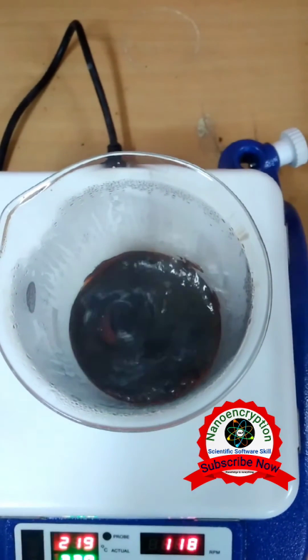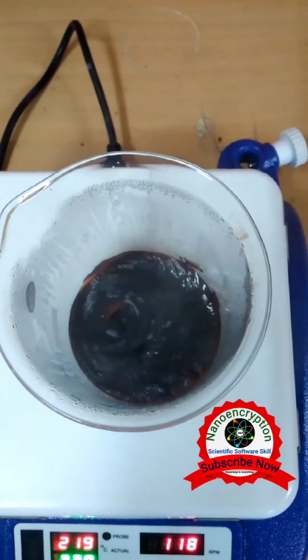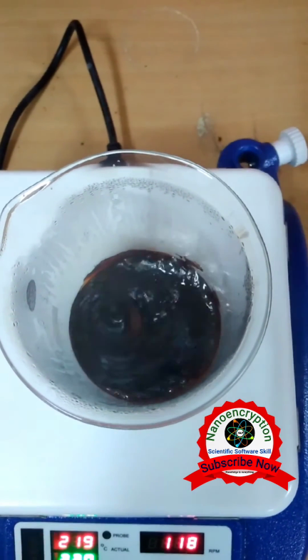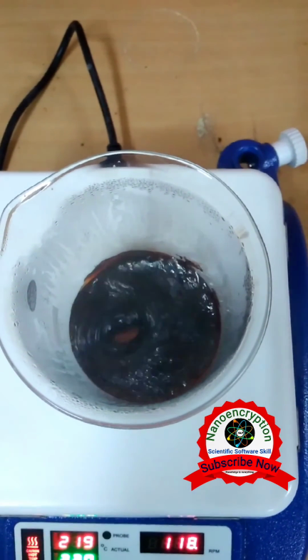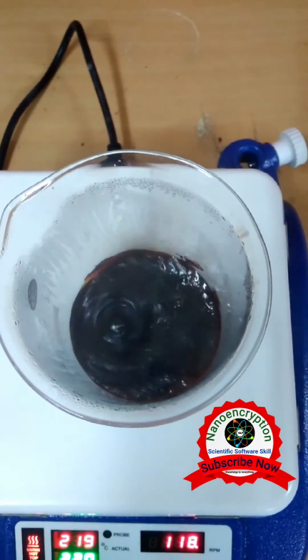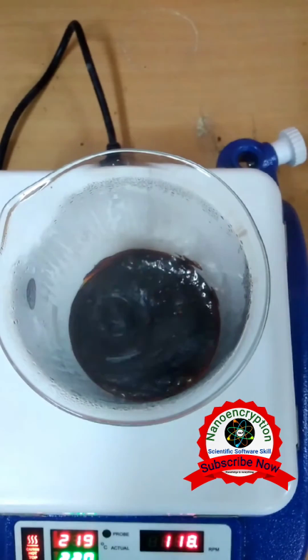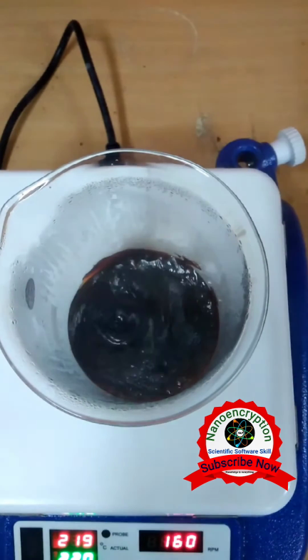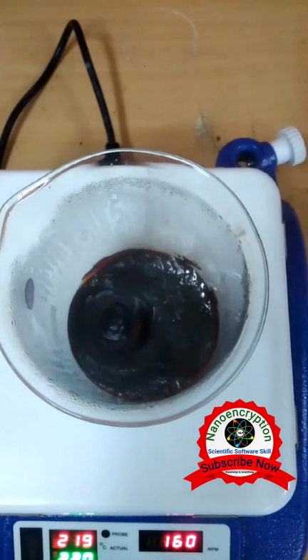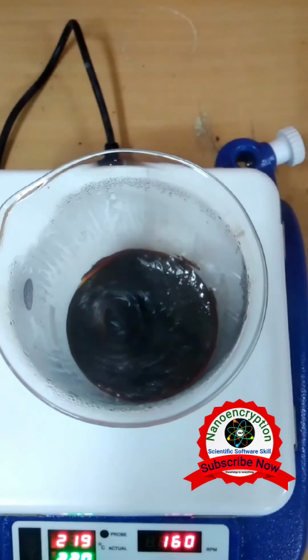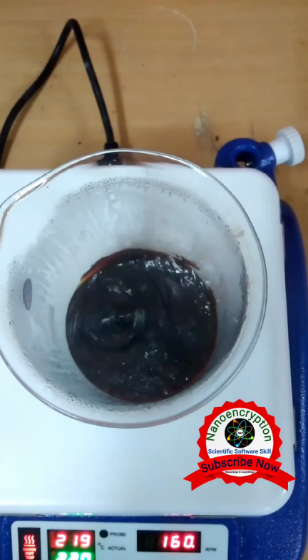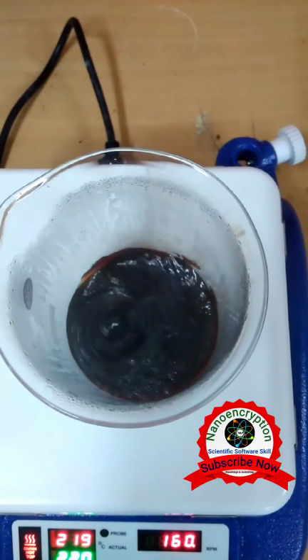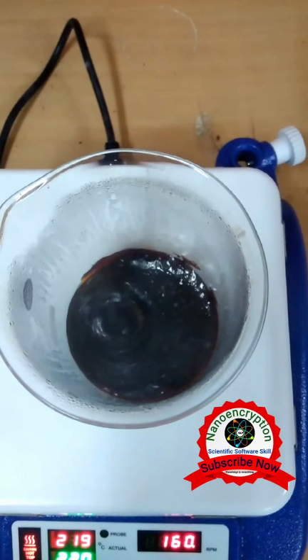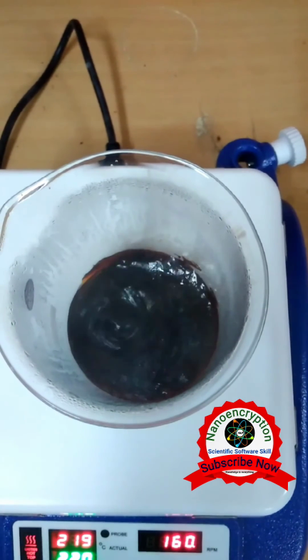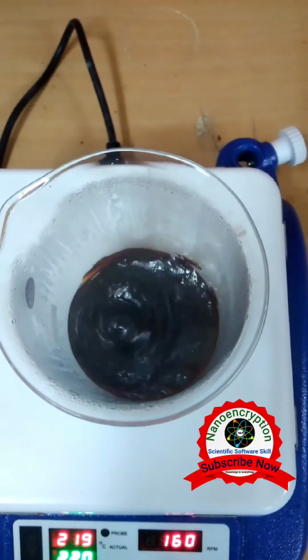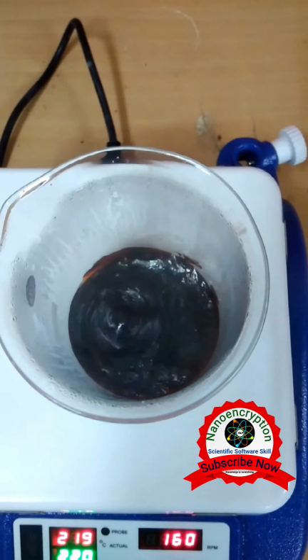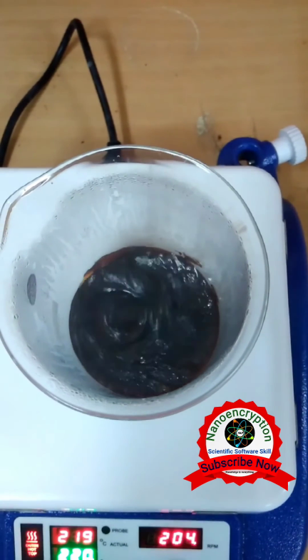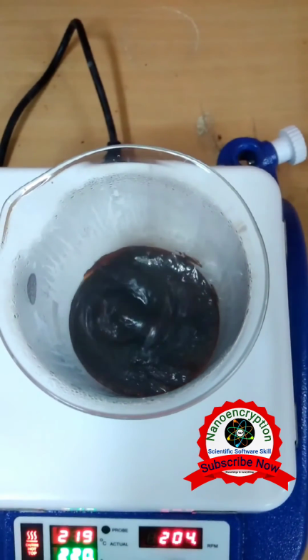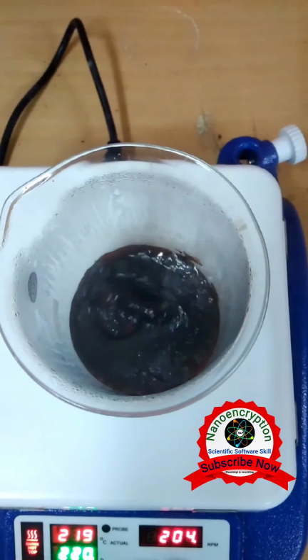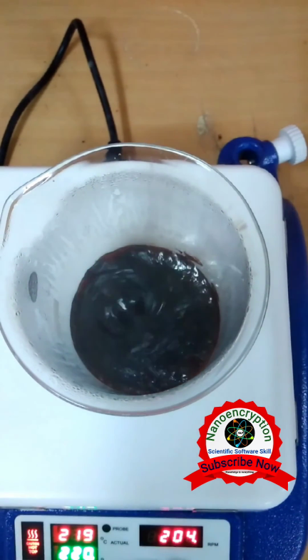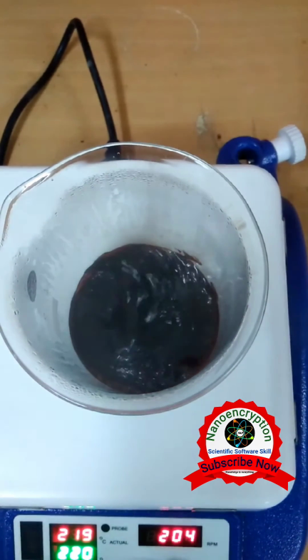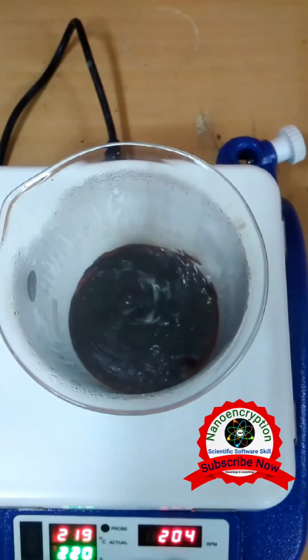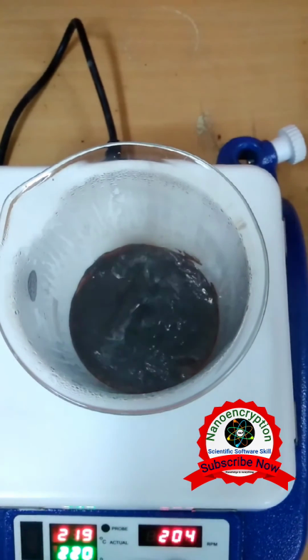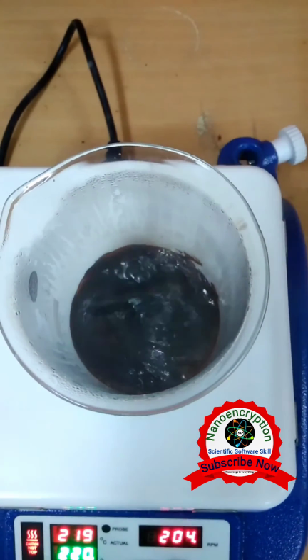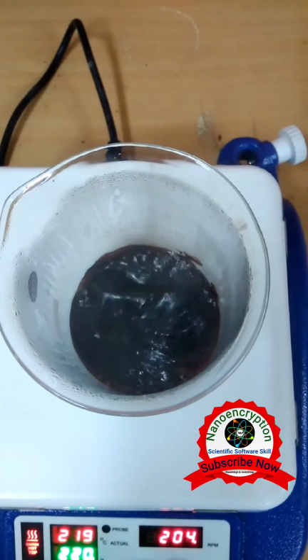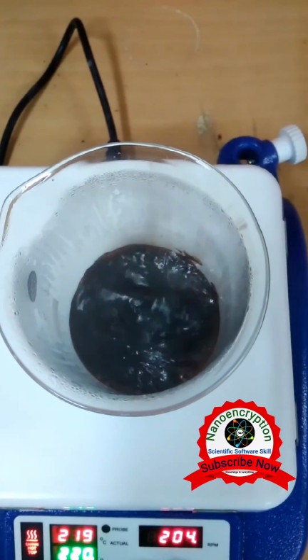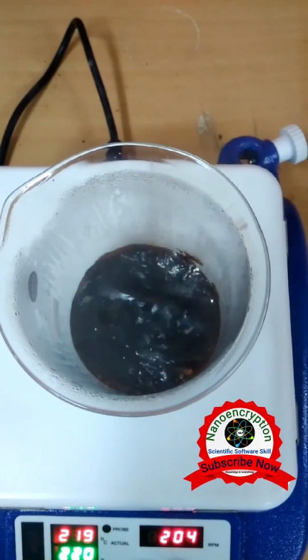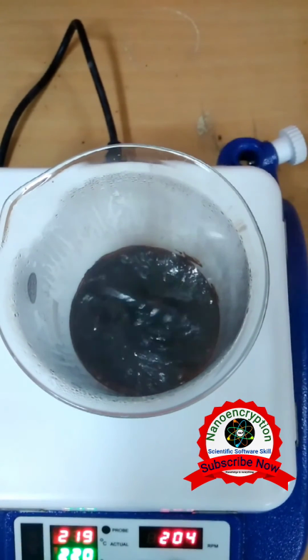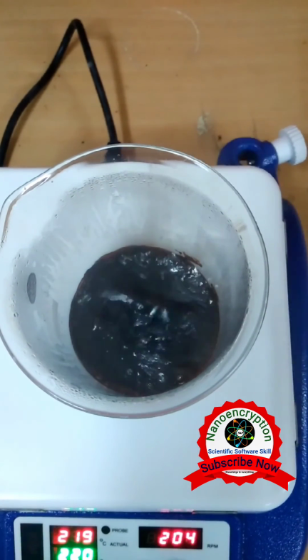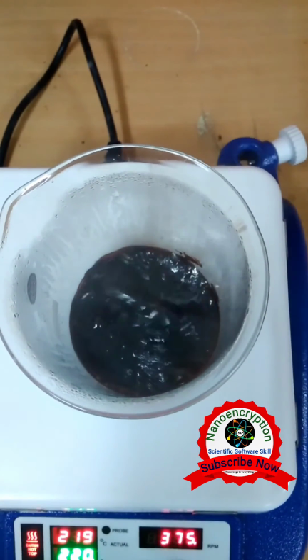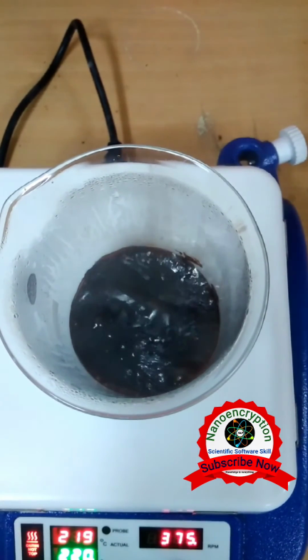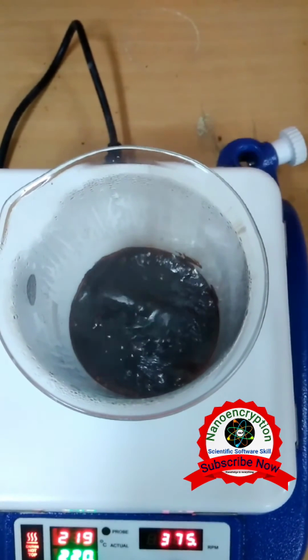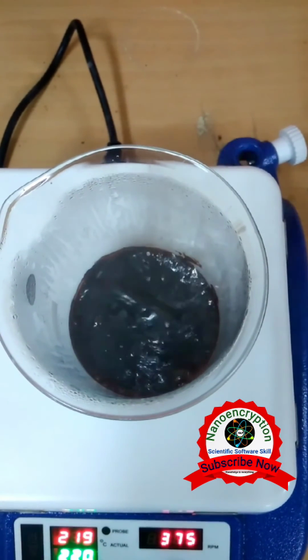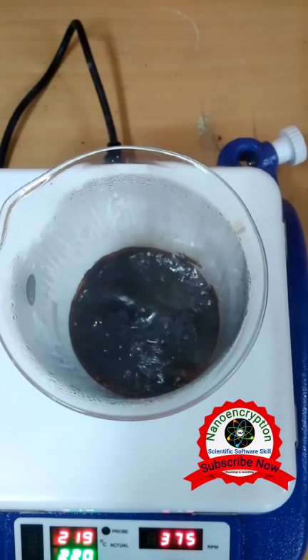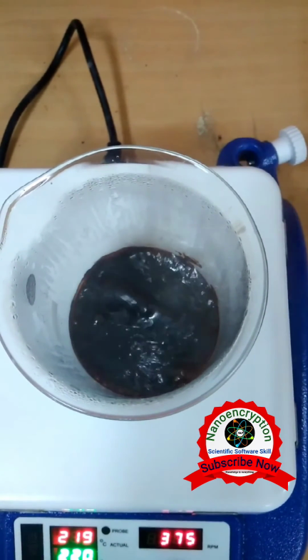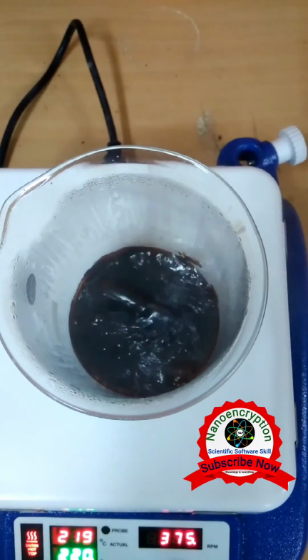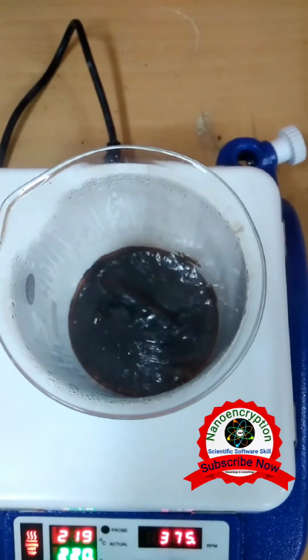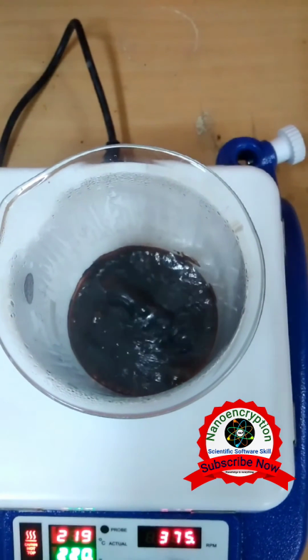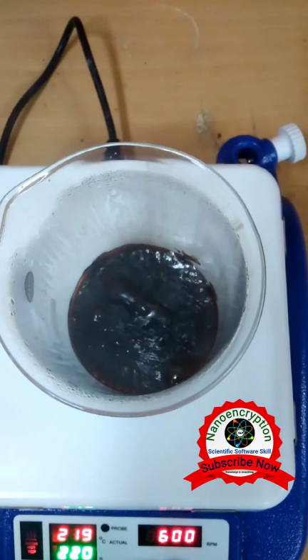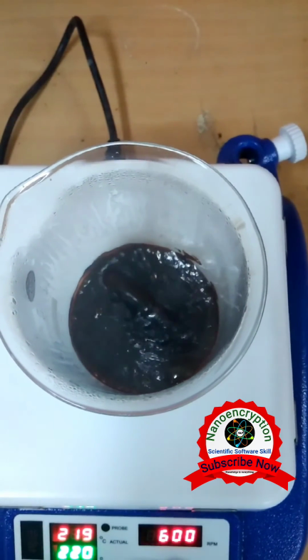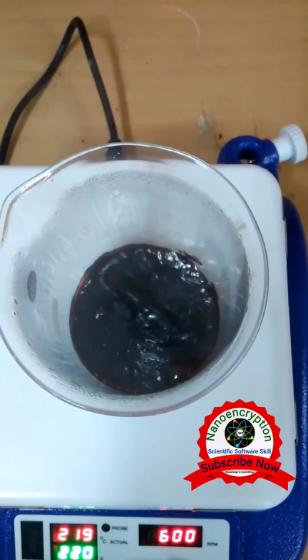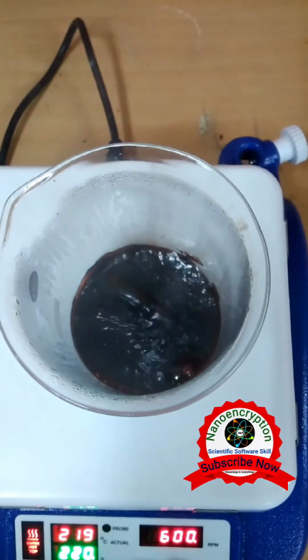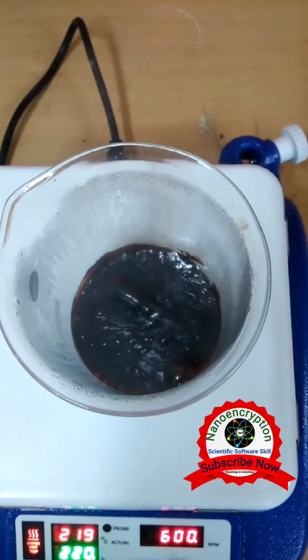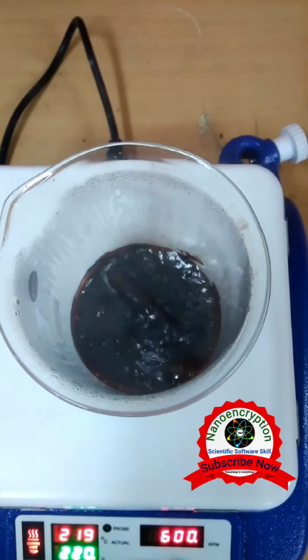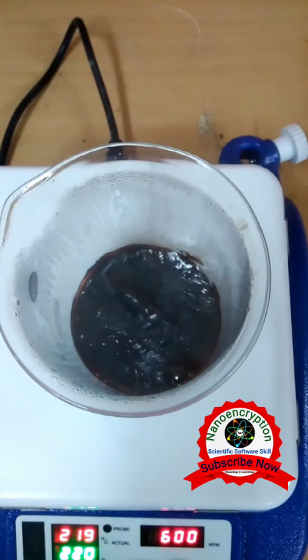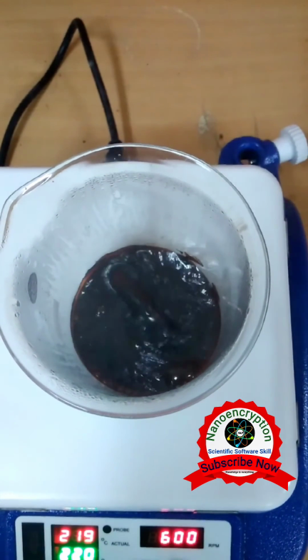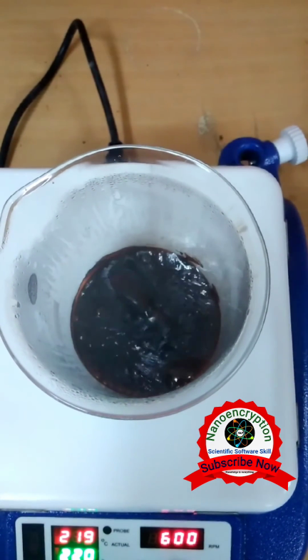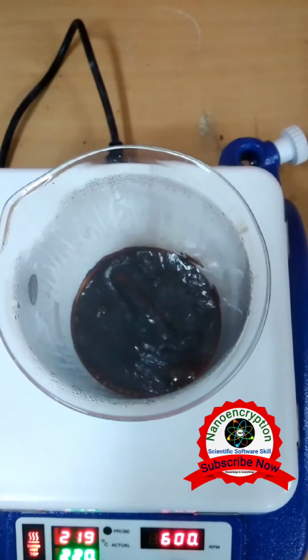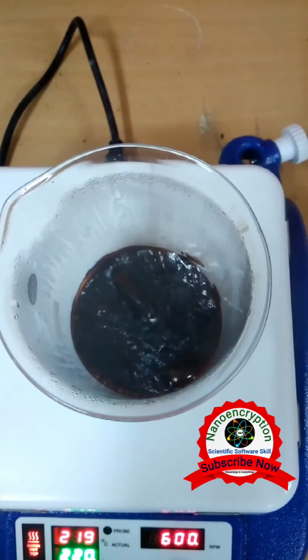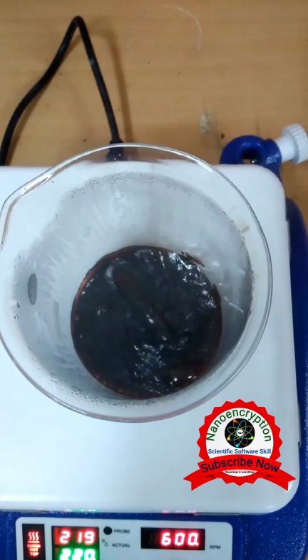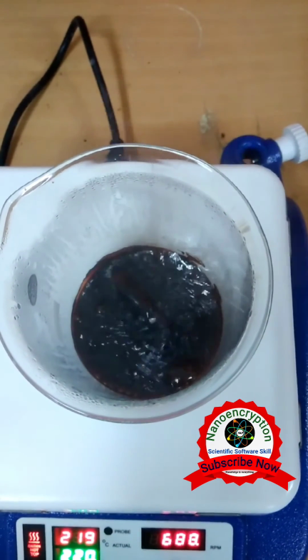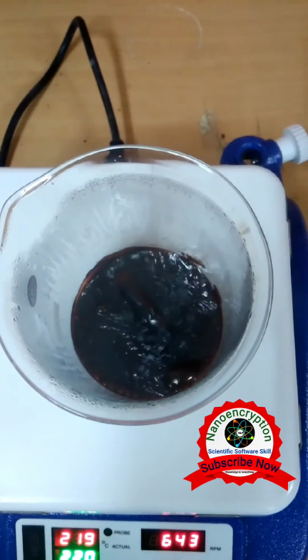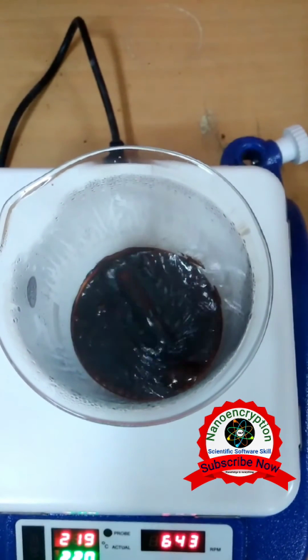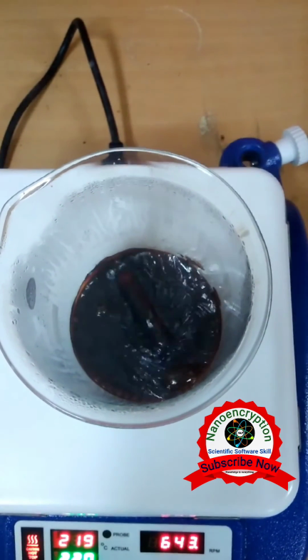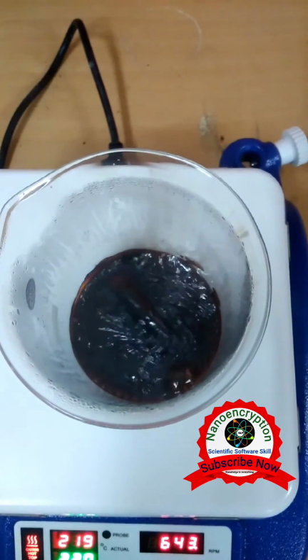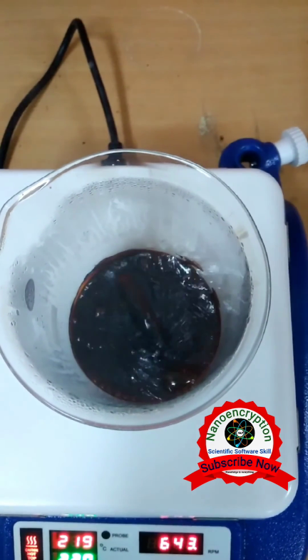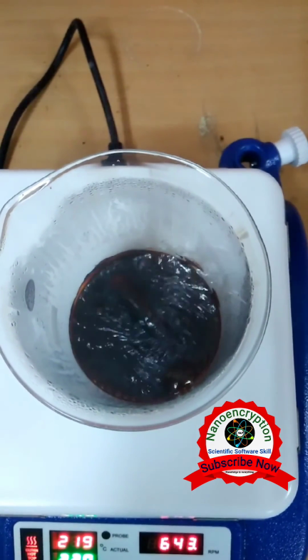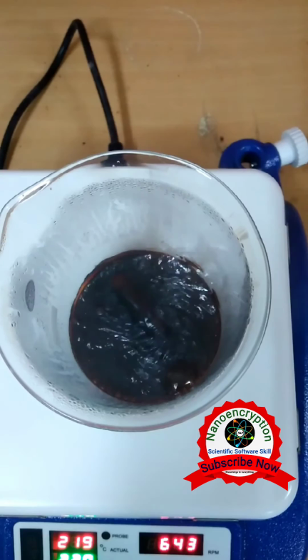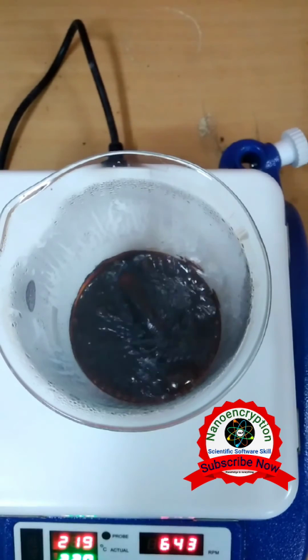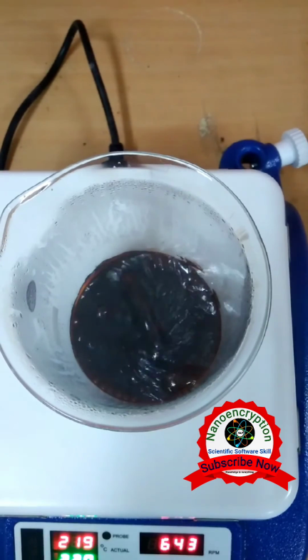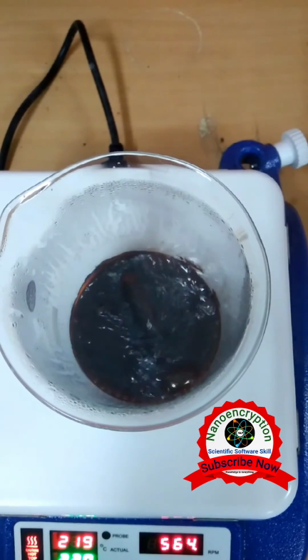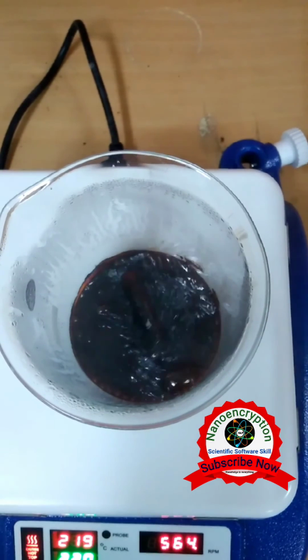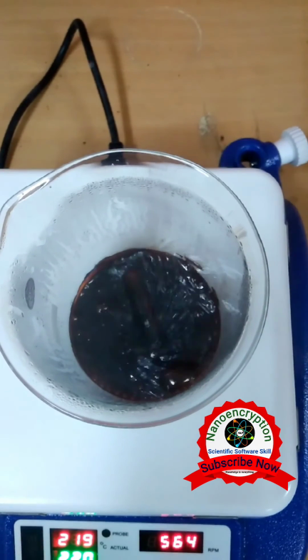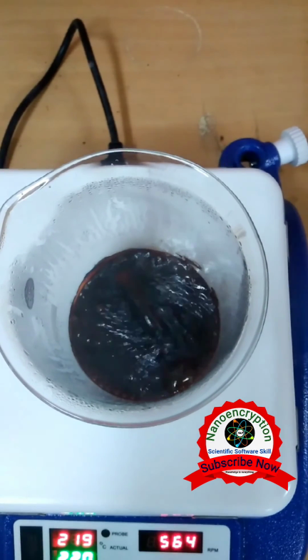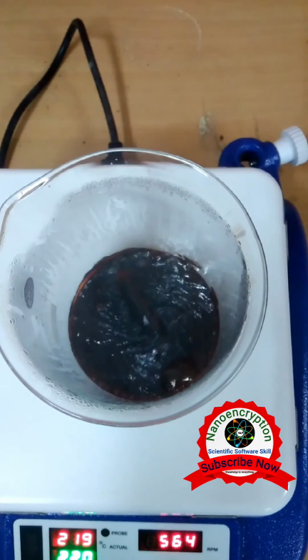Then after, grind it. Then after, we get the desired fine powder sample.